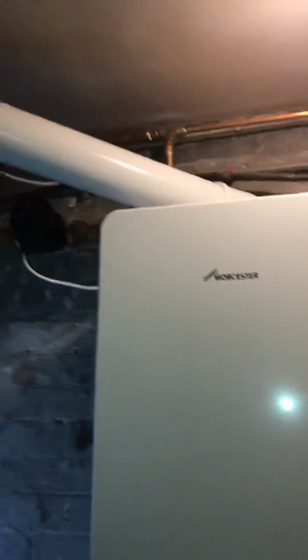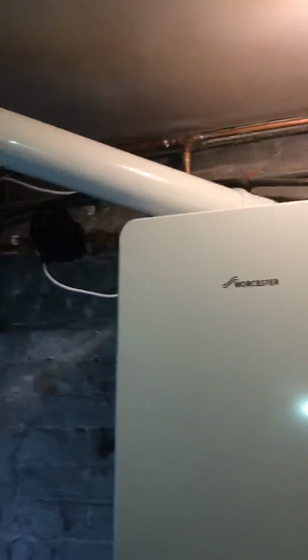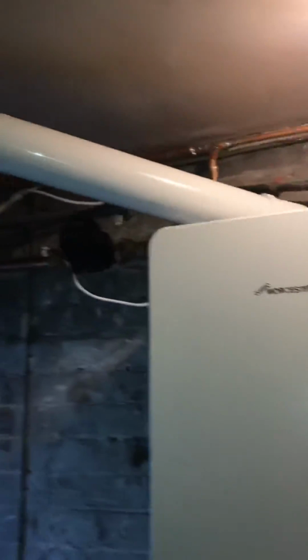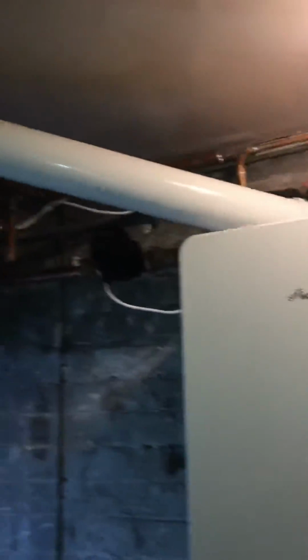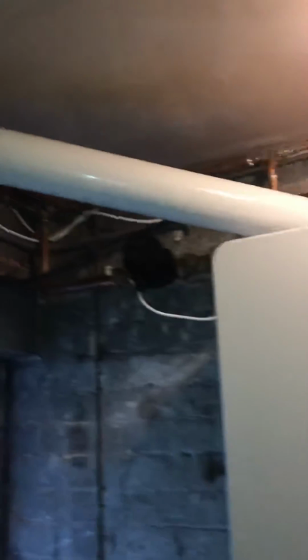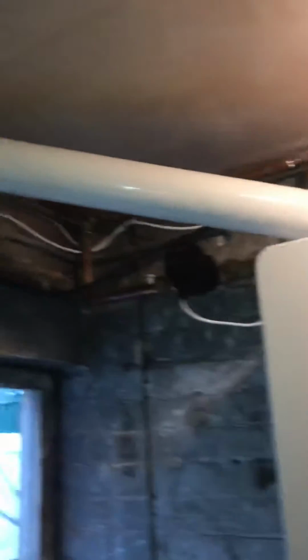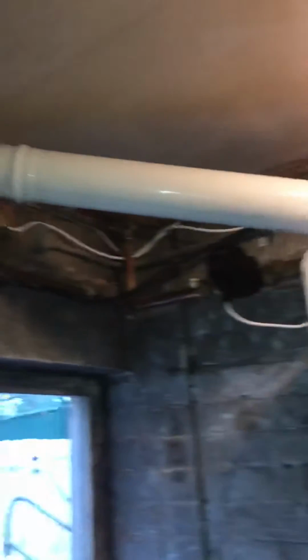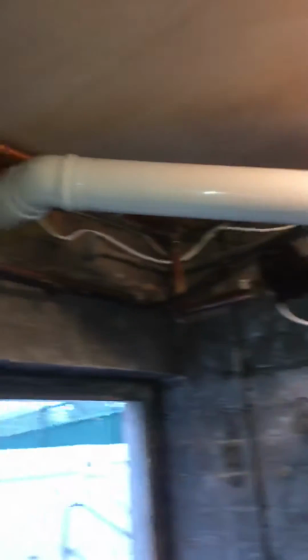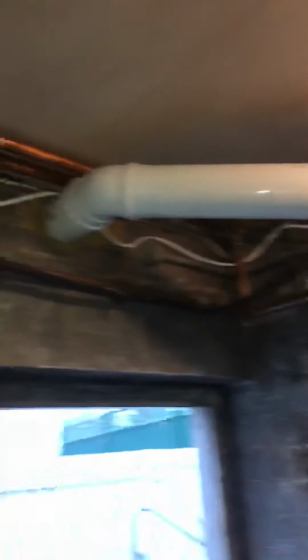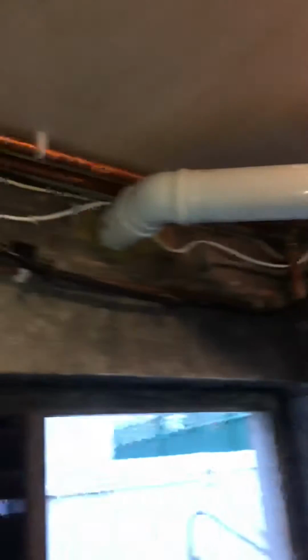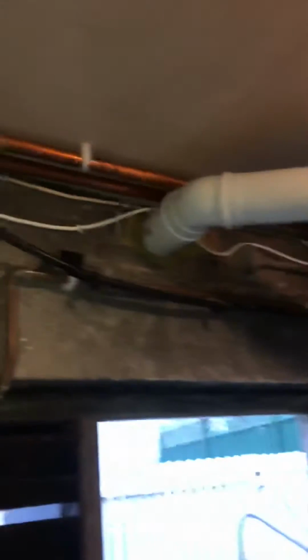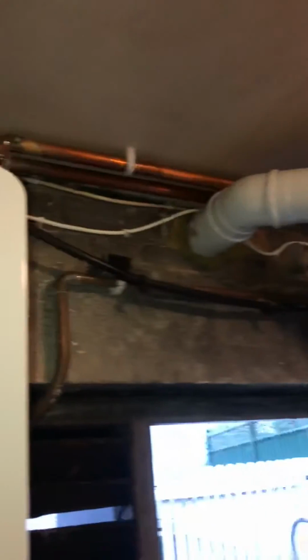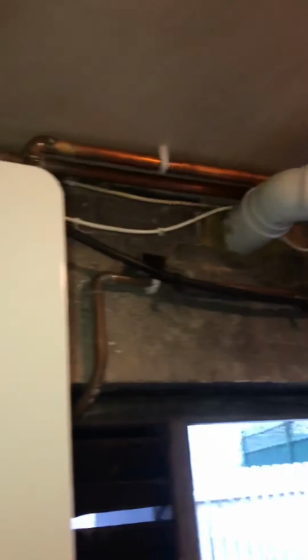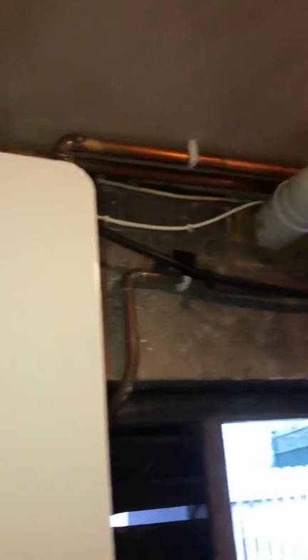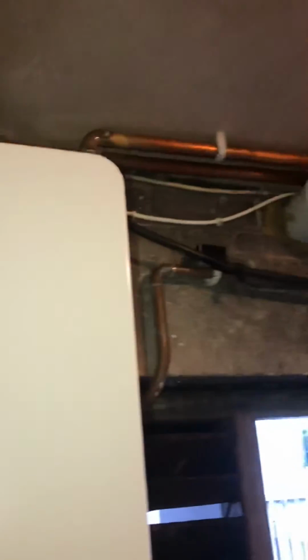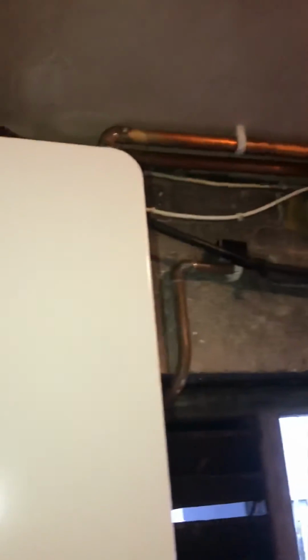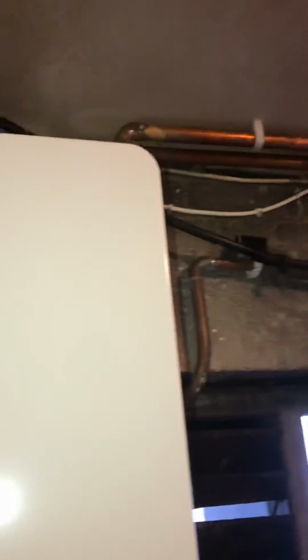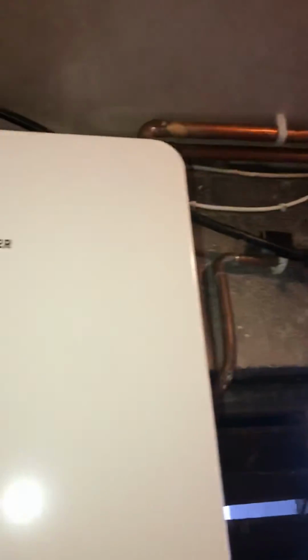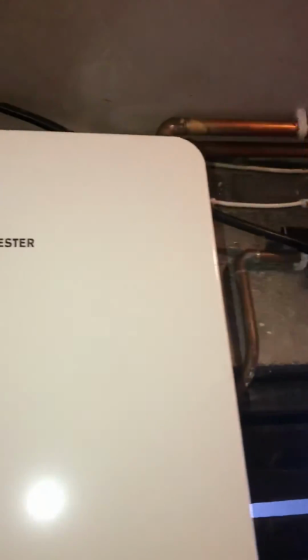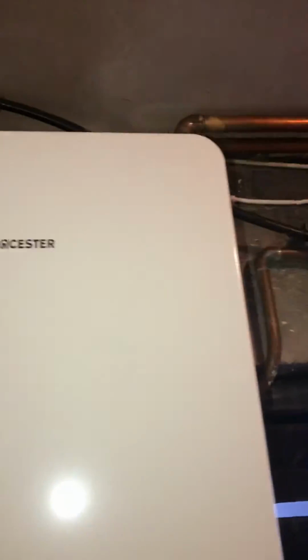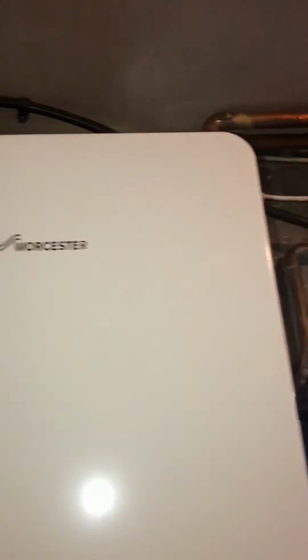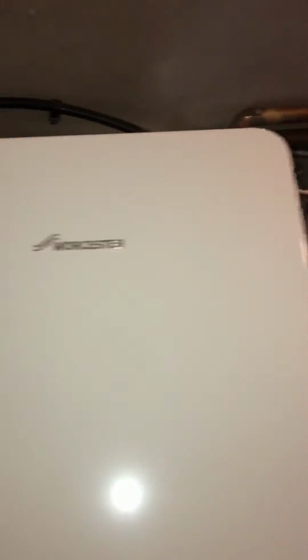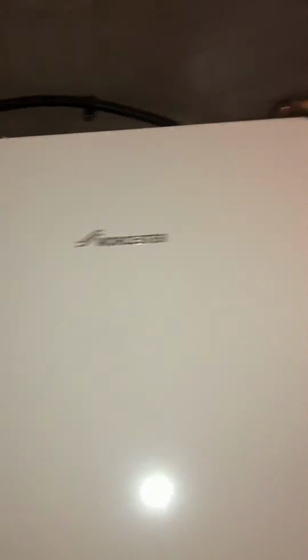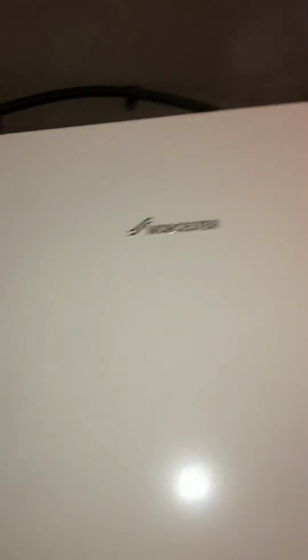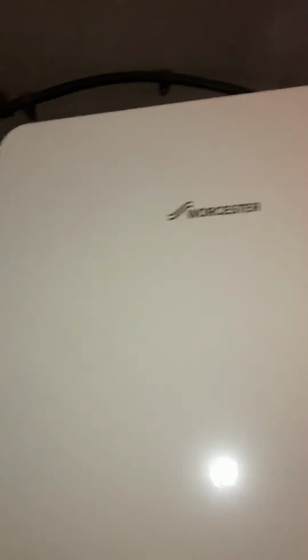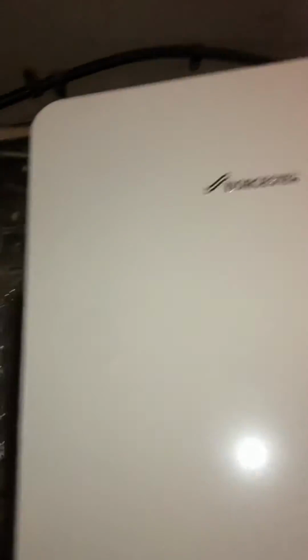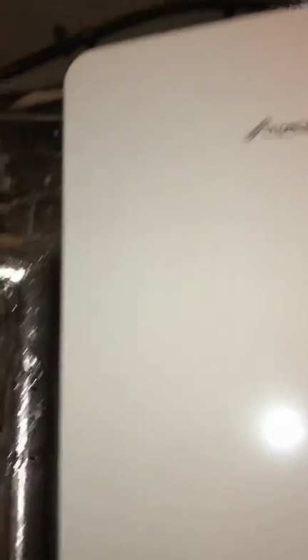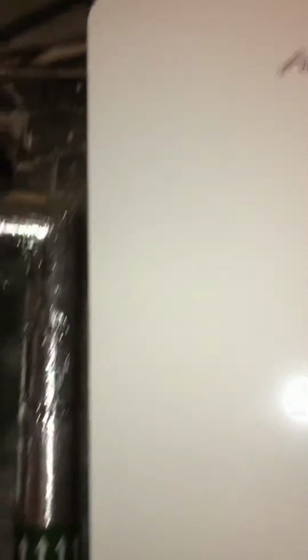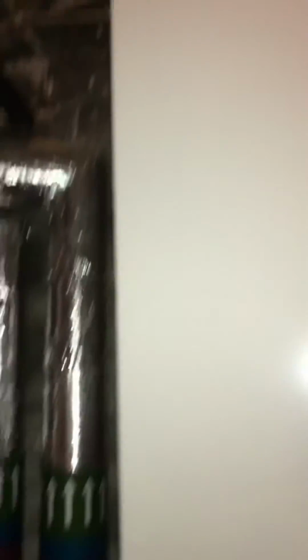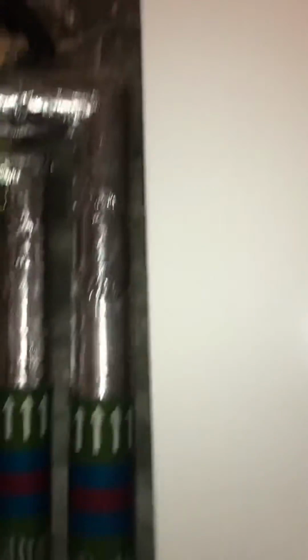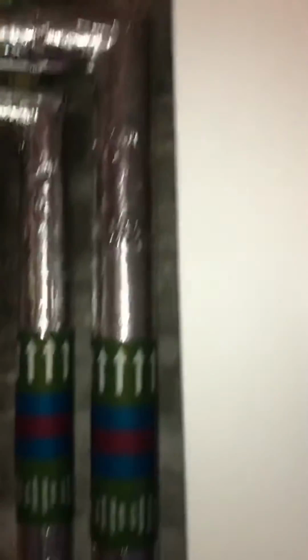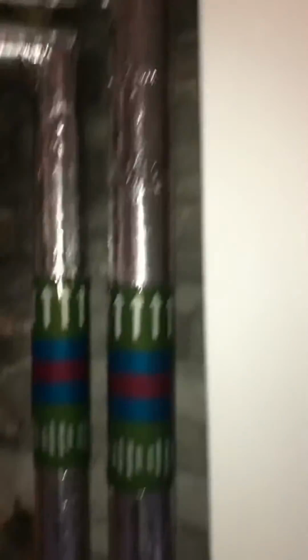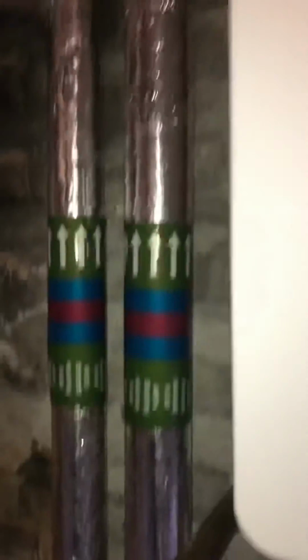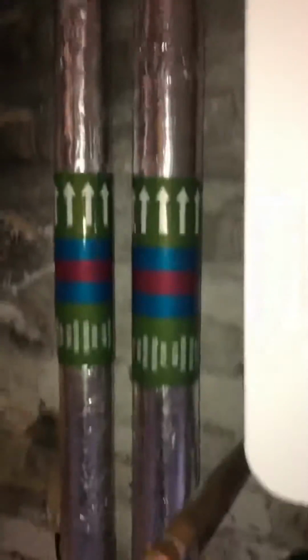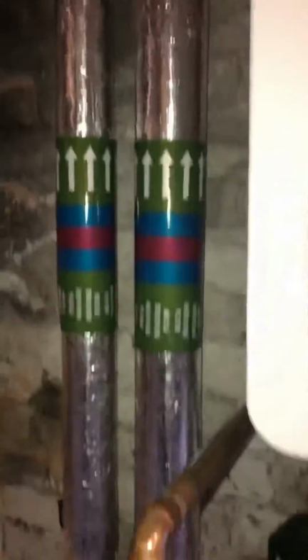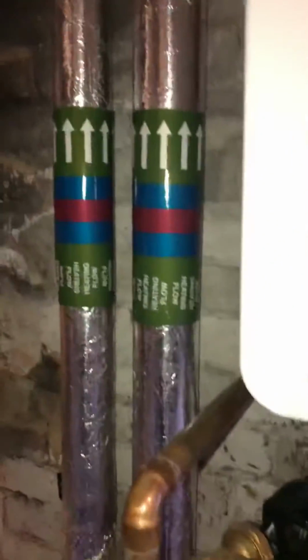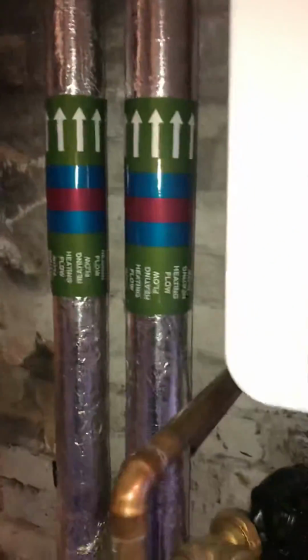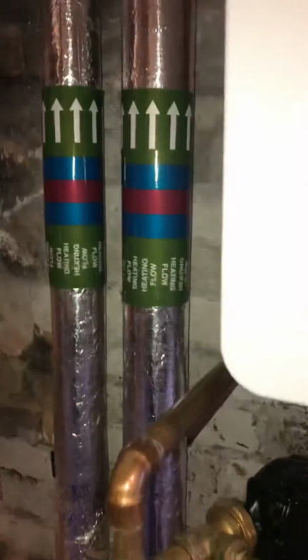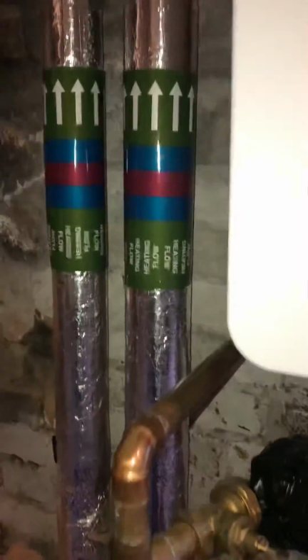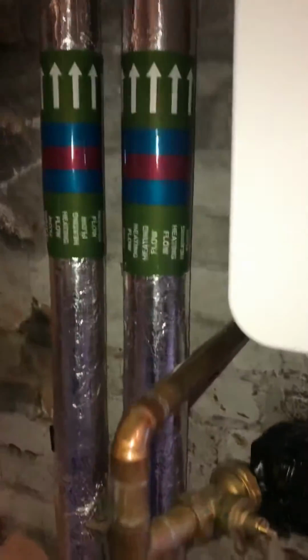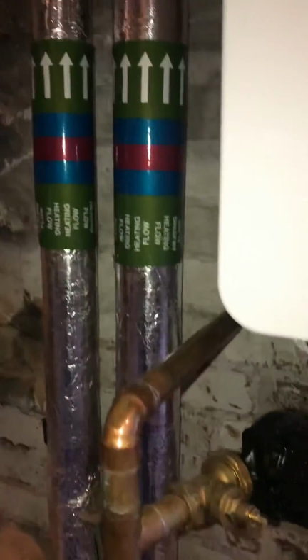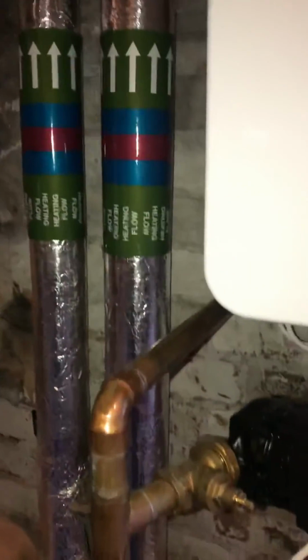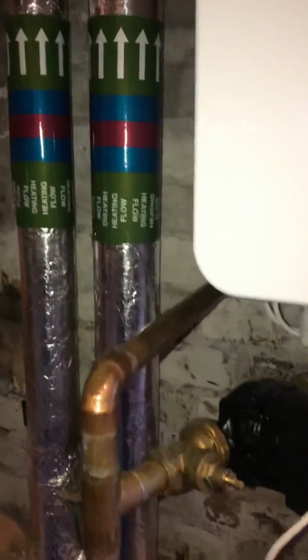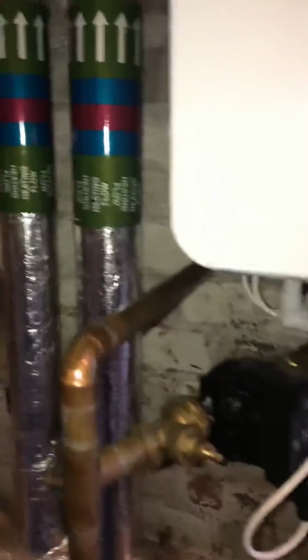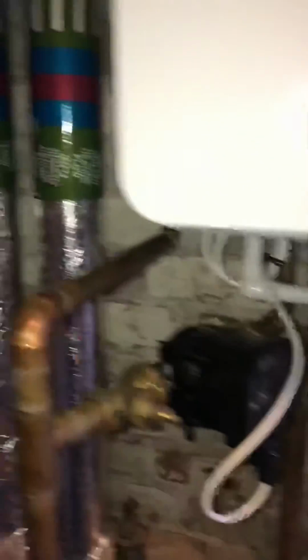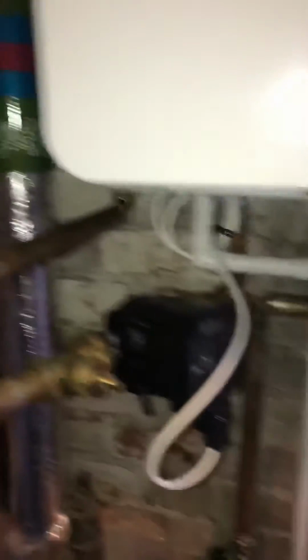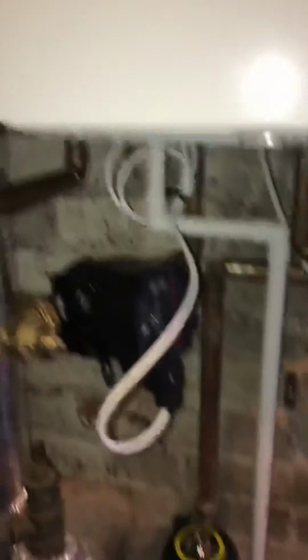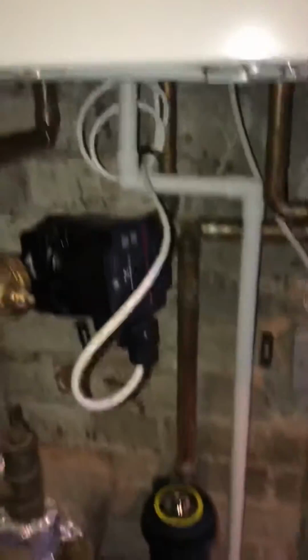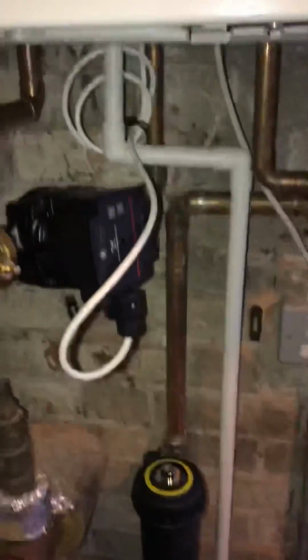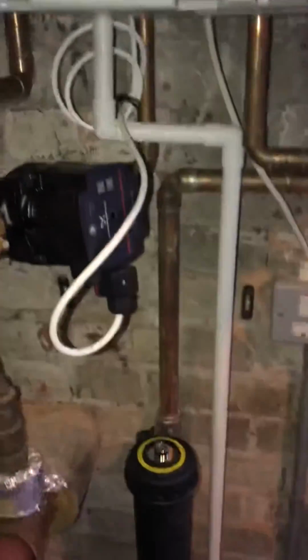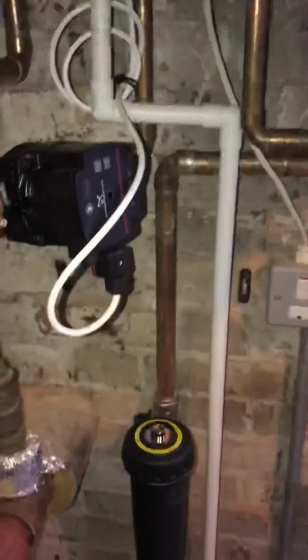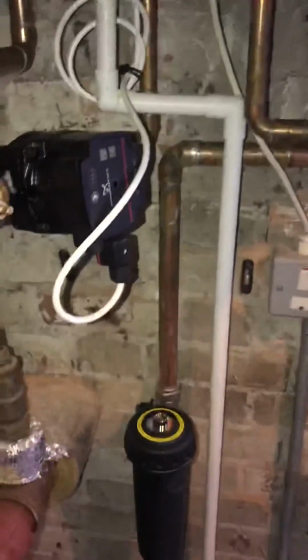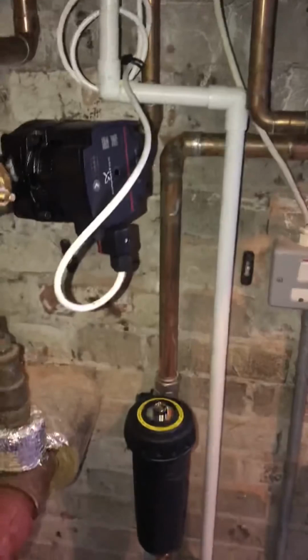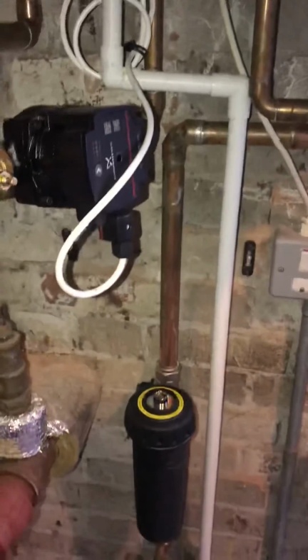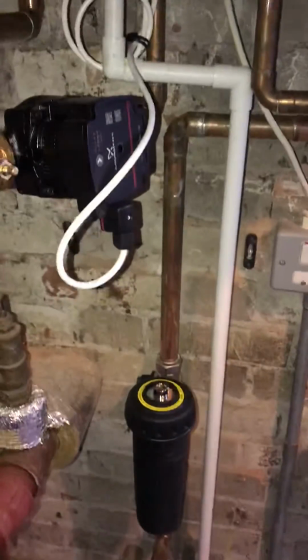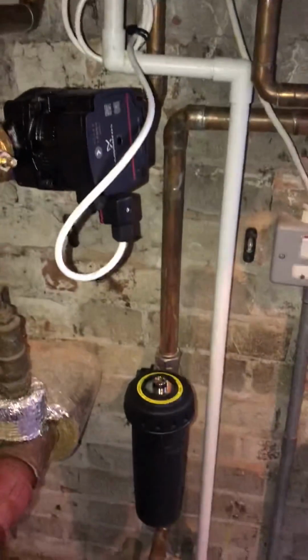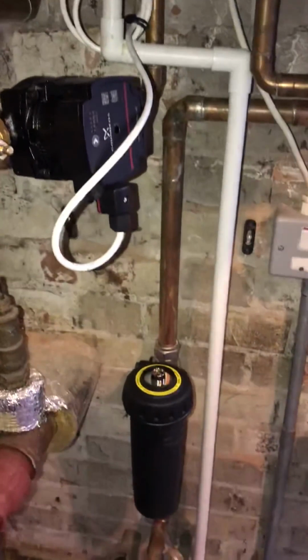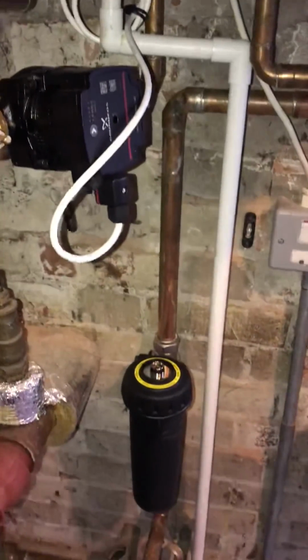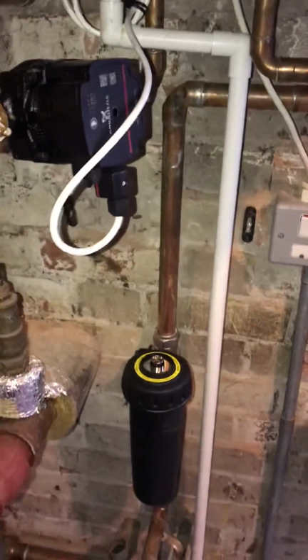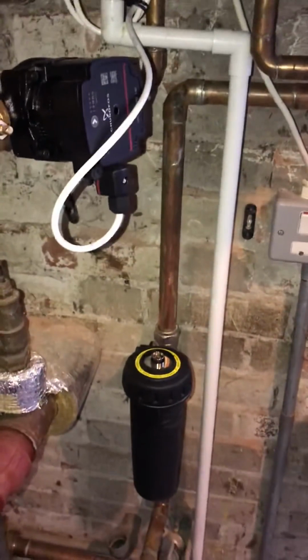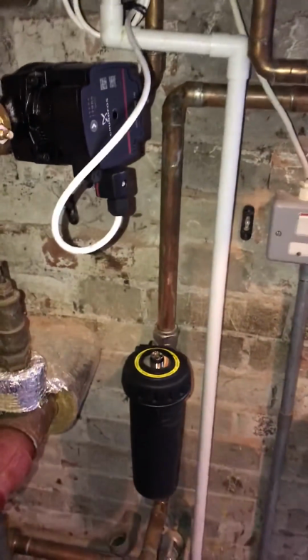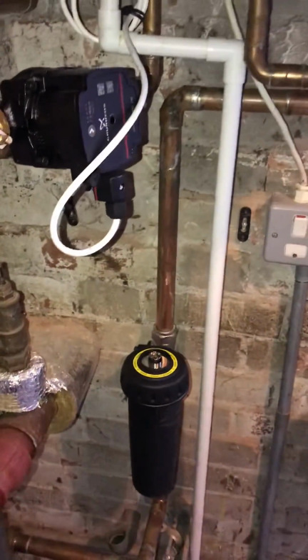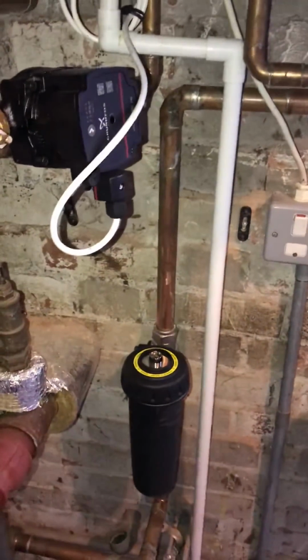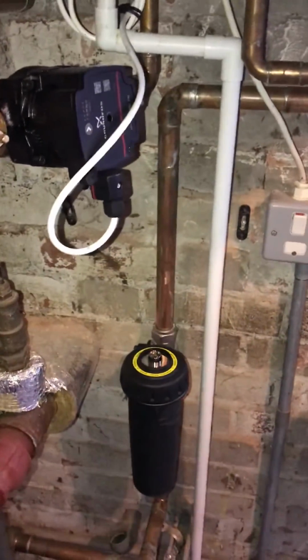My name's Ian, I'm from the London Boiler Company, and I'm the BBC, ITV, and Channel 4 heating expert. This is just one of our little jobs.